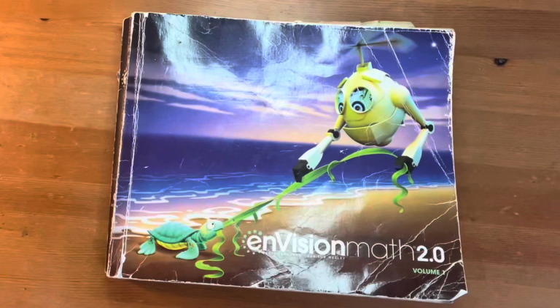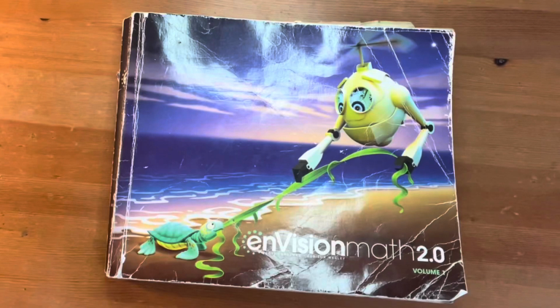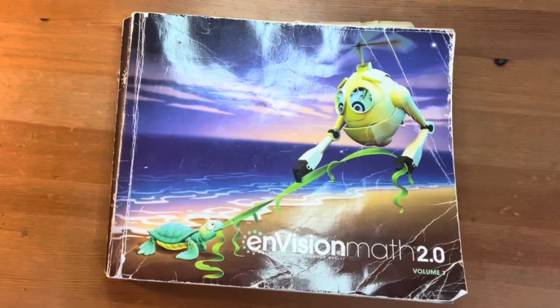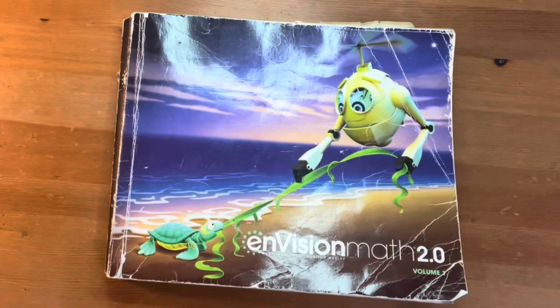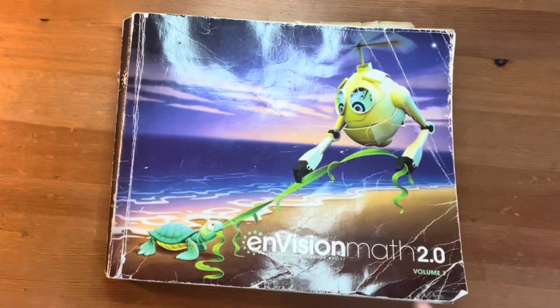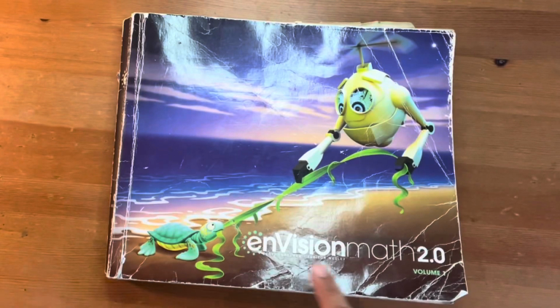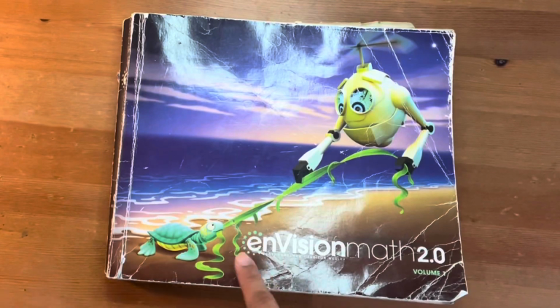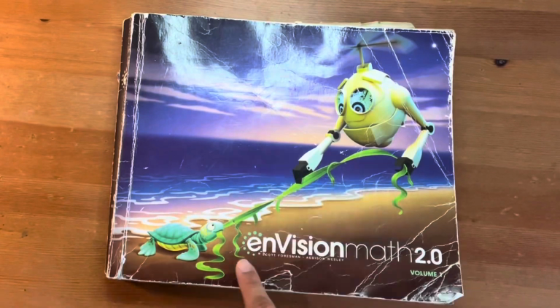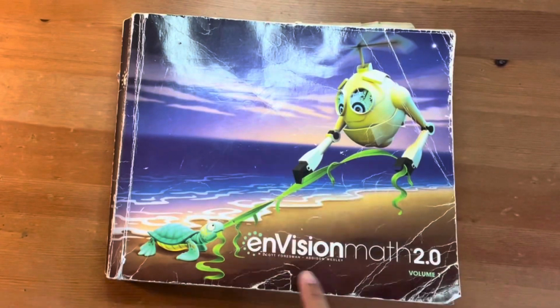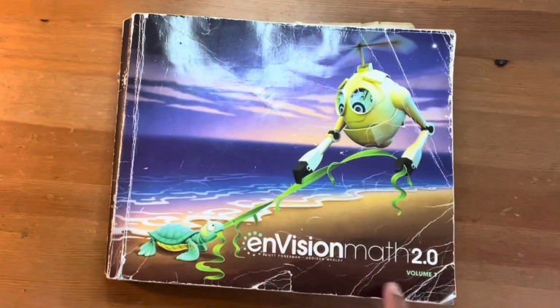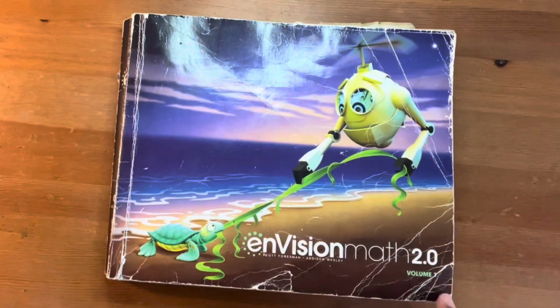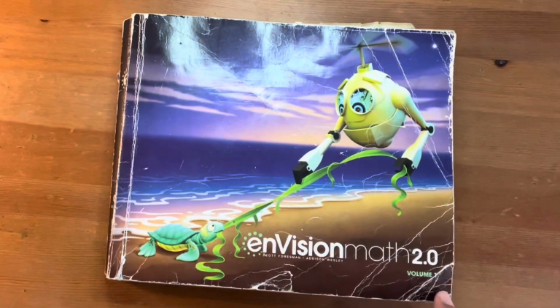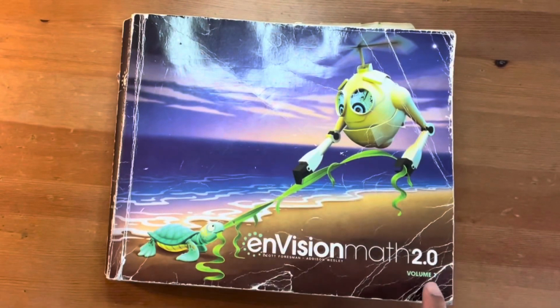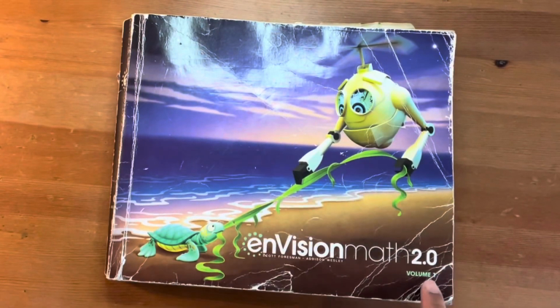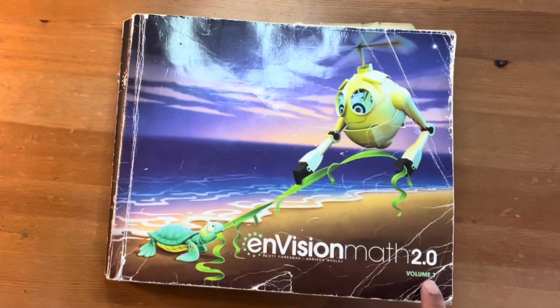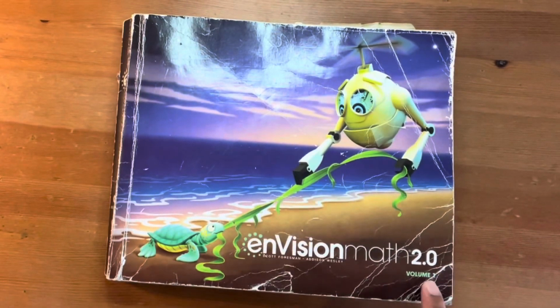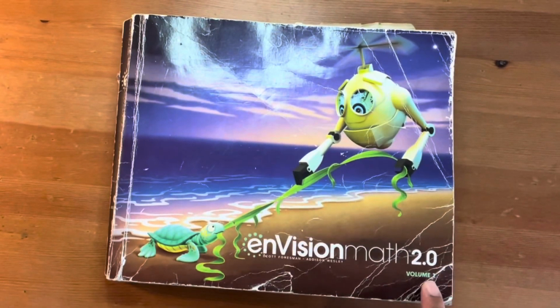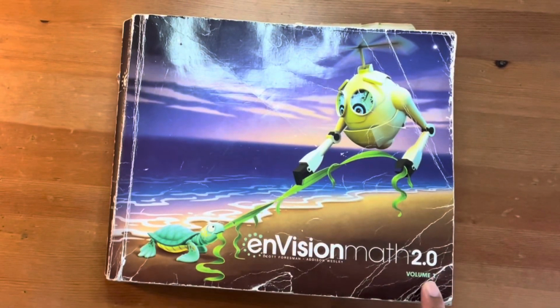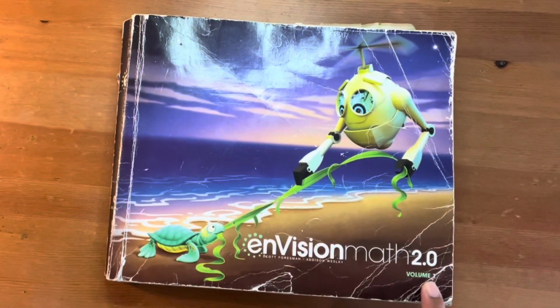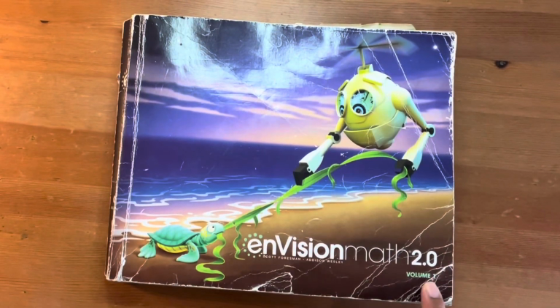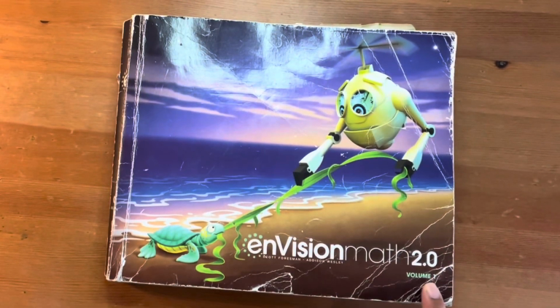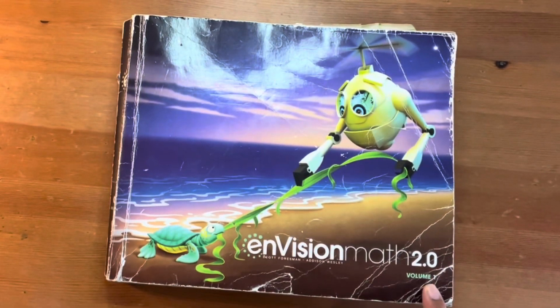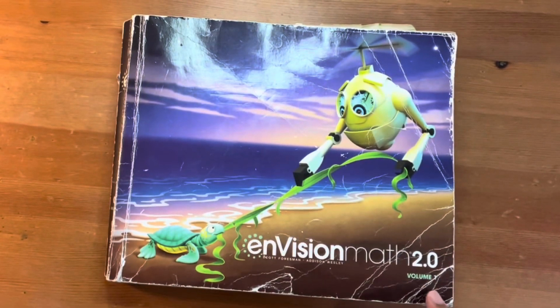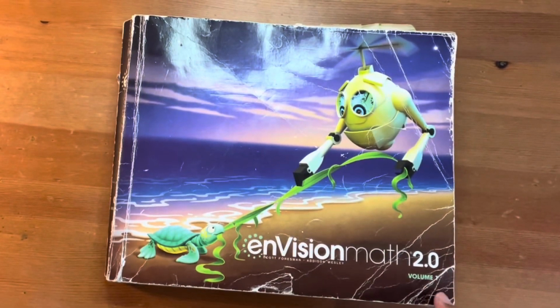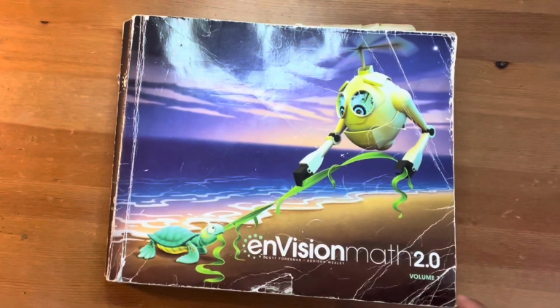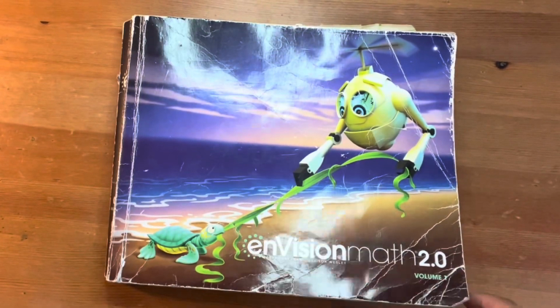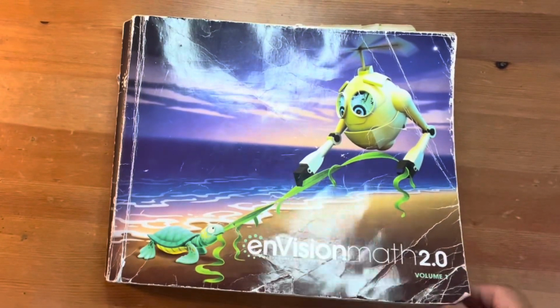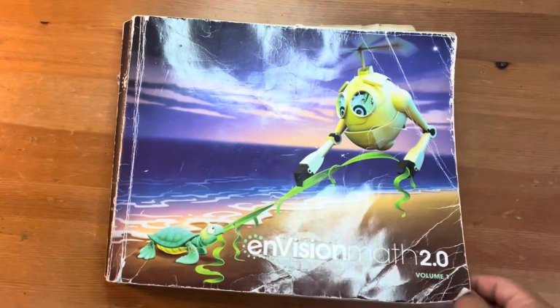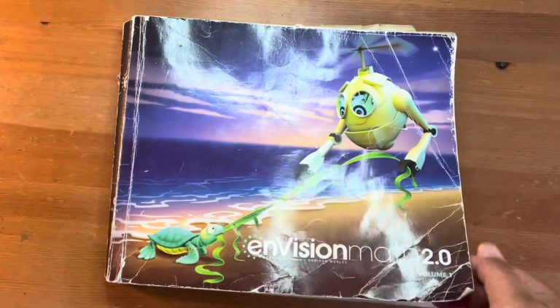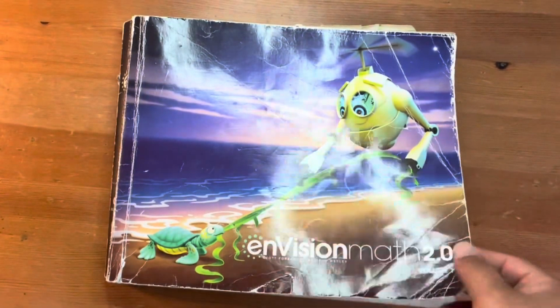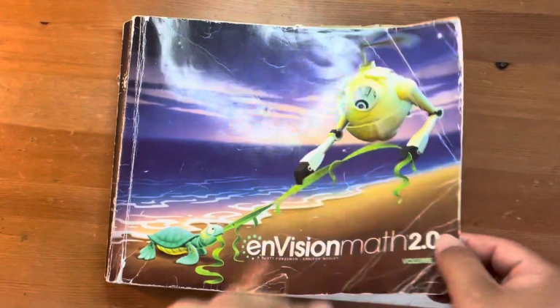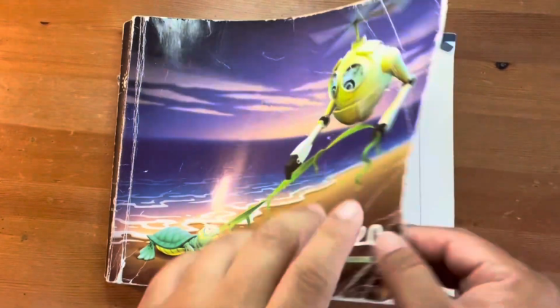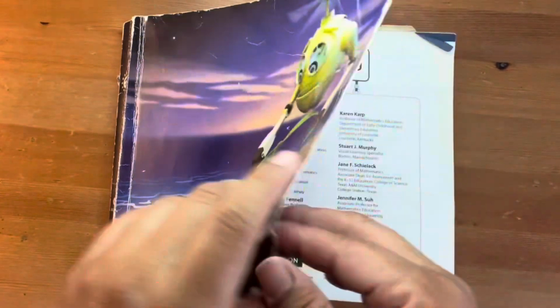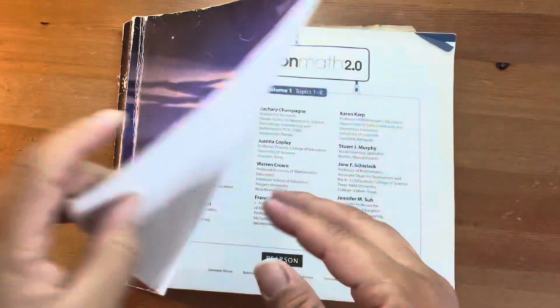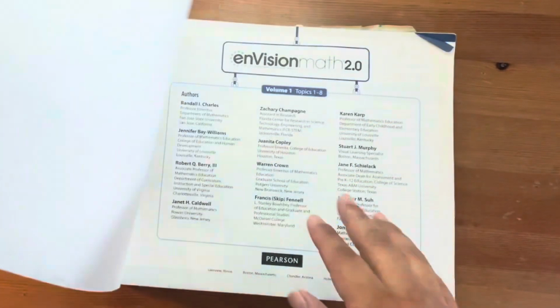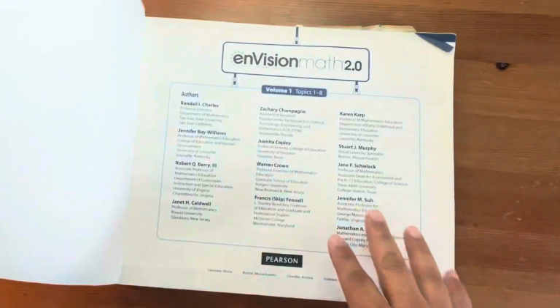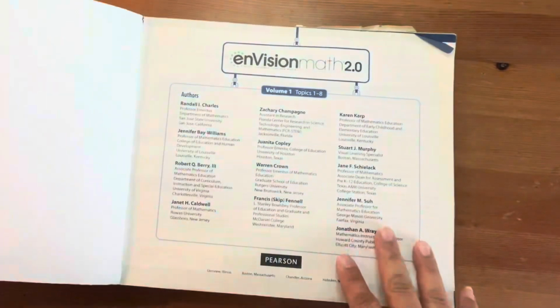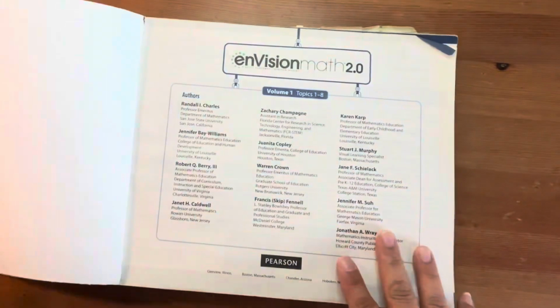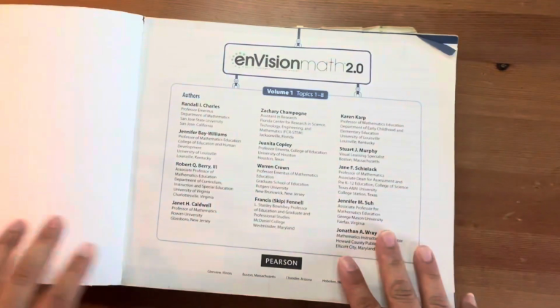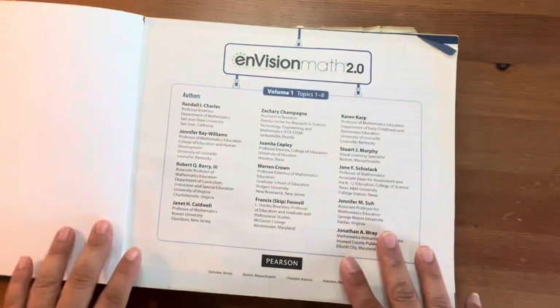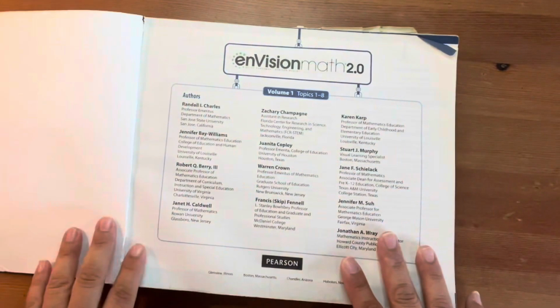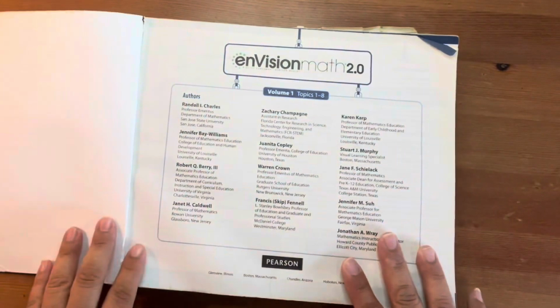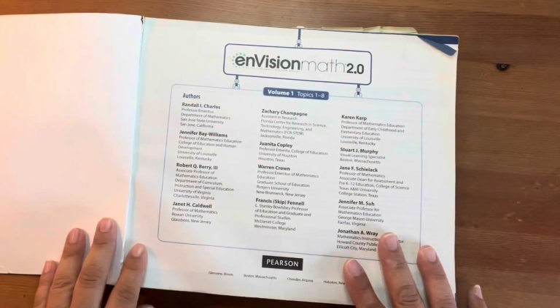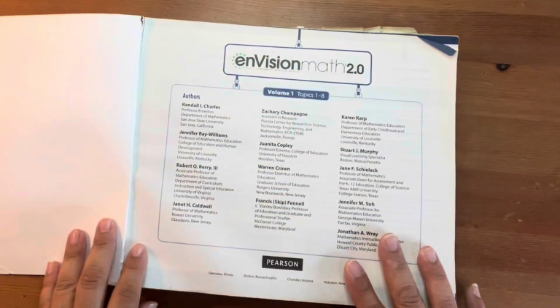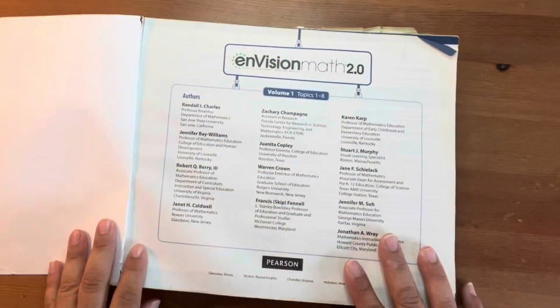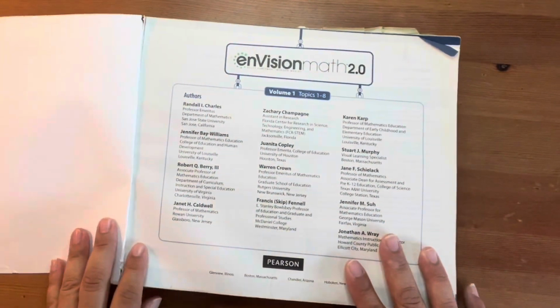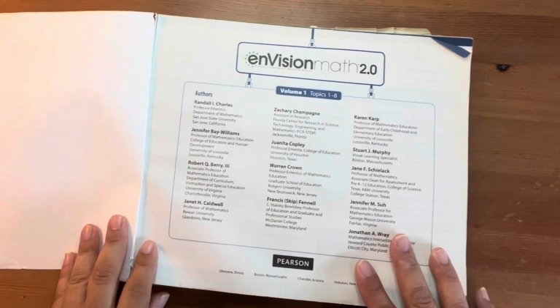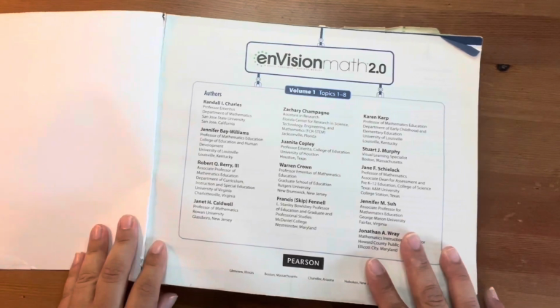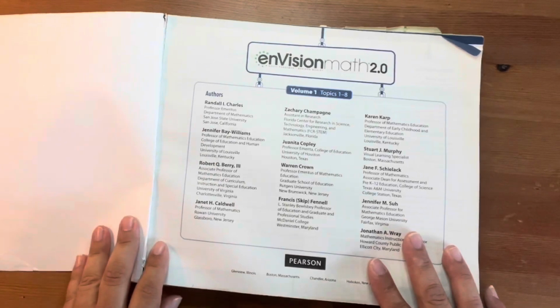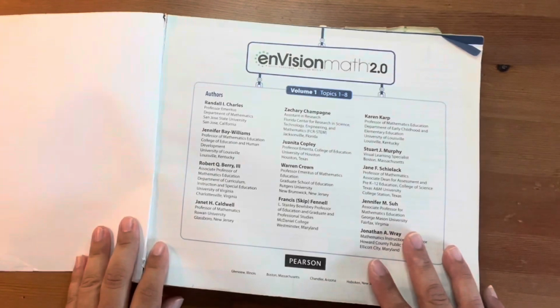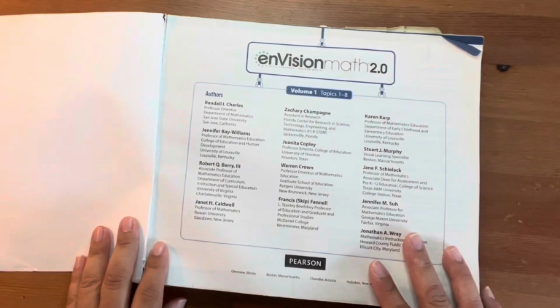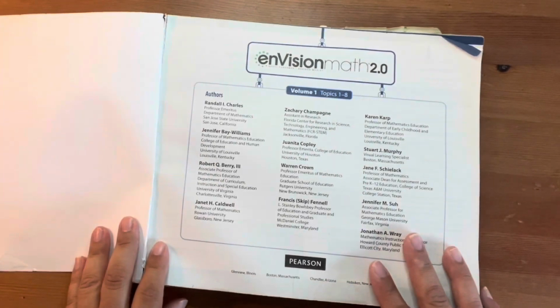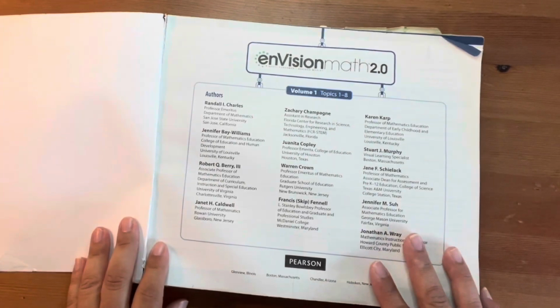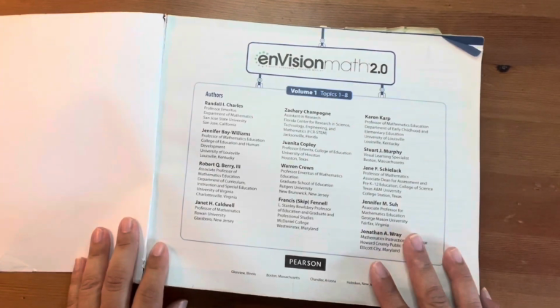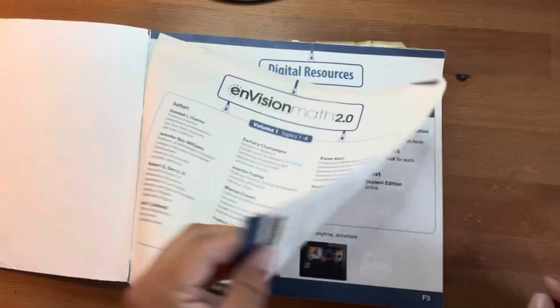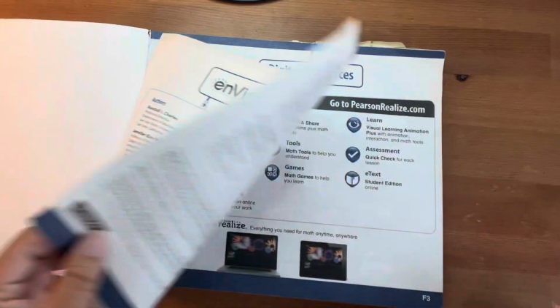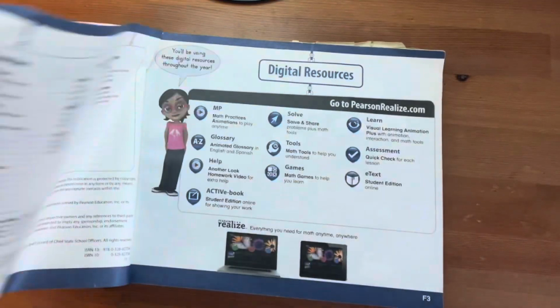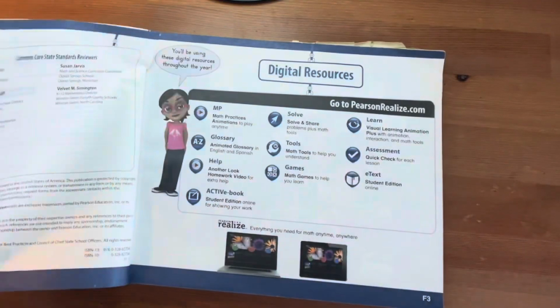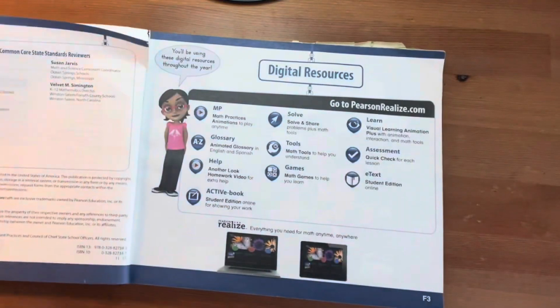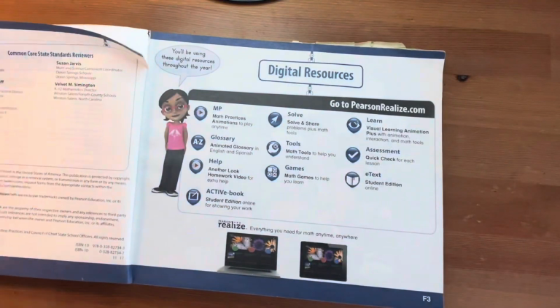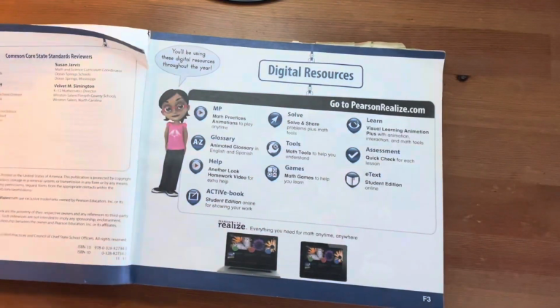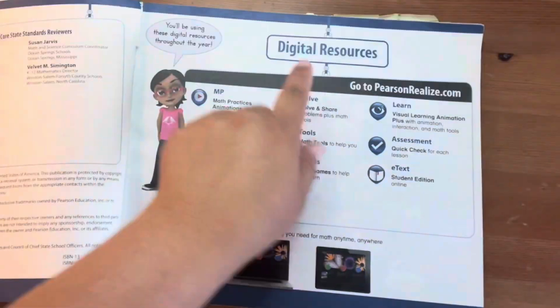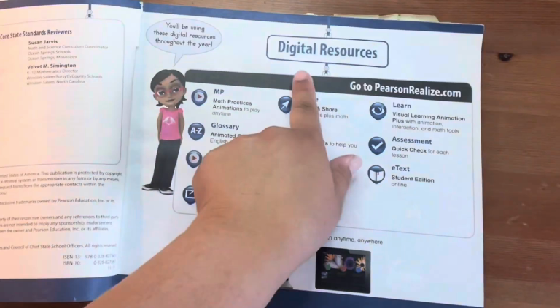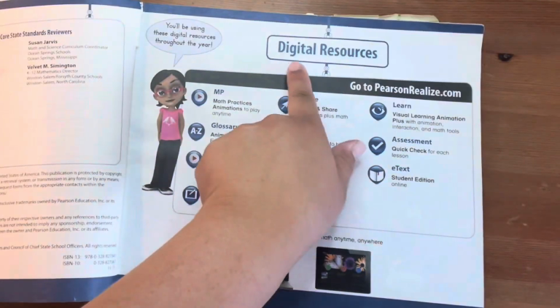Welcome to my channel. Today we'll be going through Envision Math Book 2.0 Volume 1 for Kindergarten.